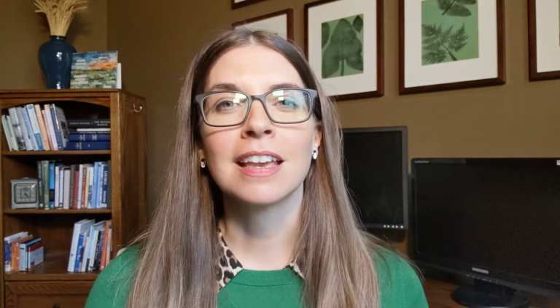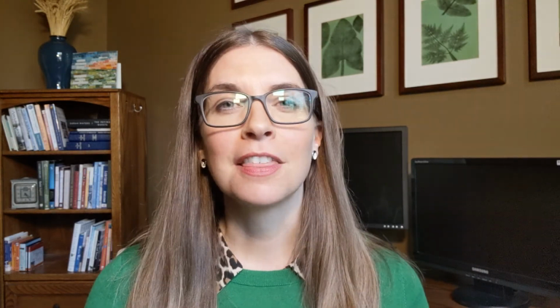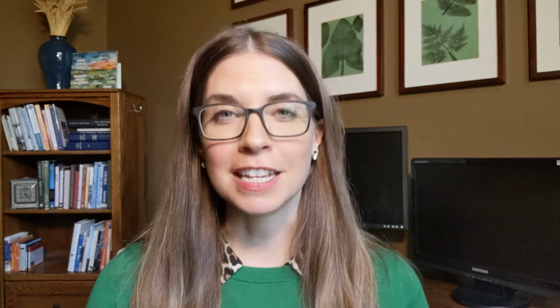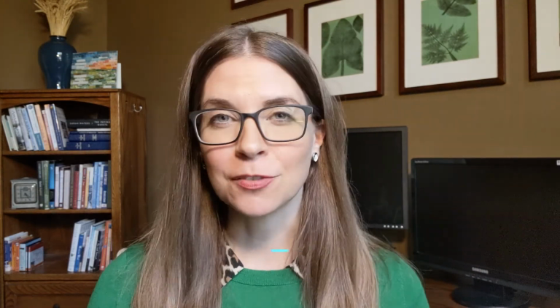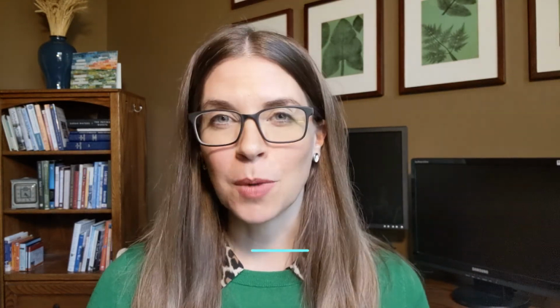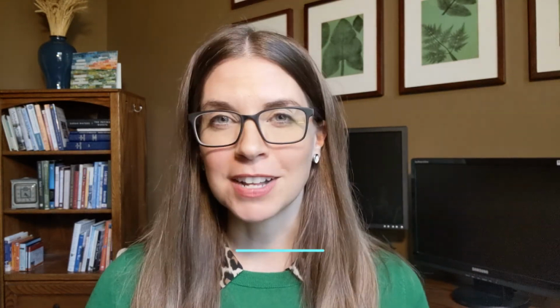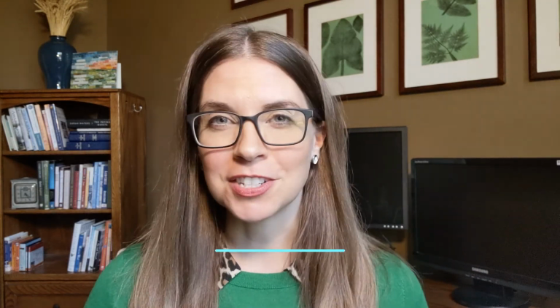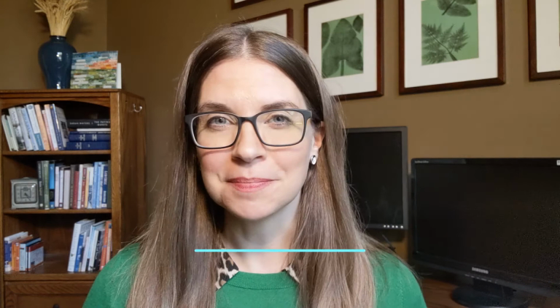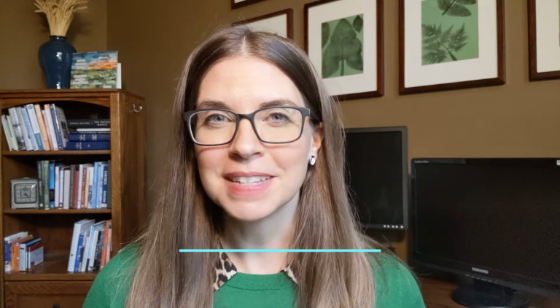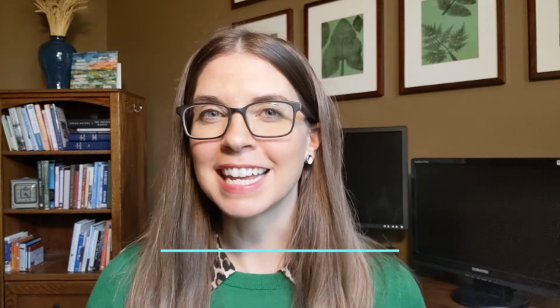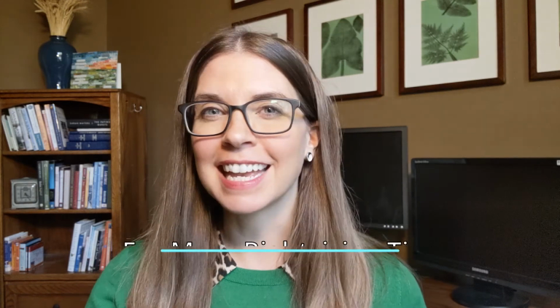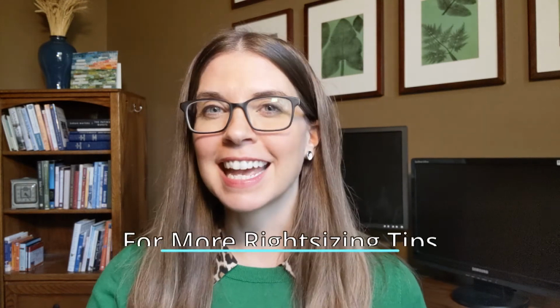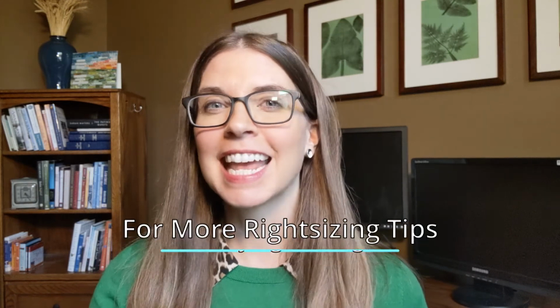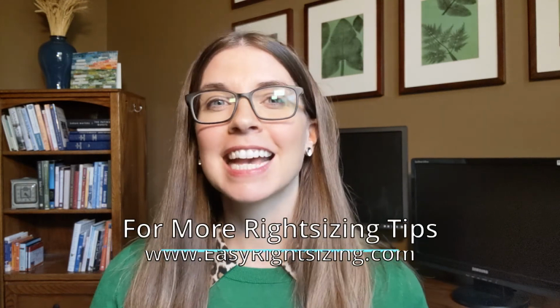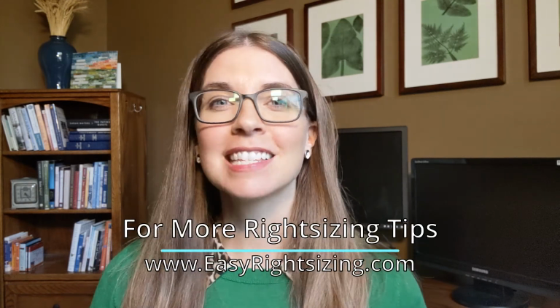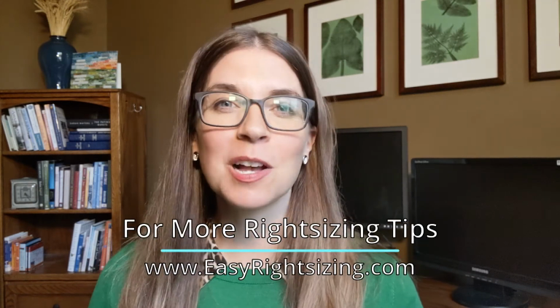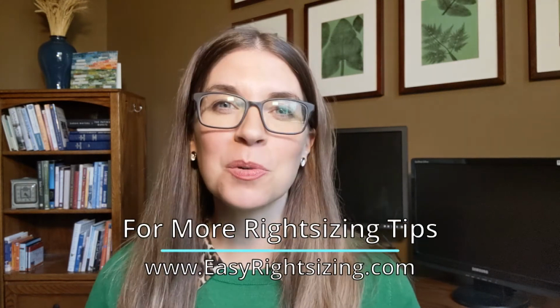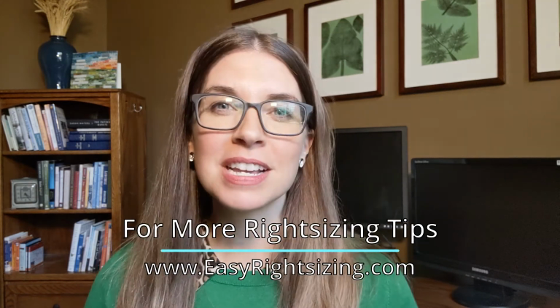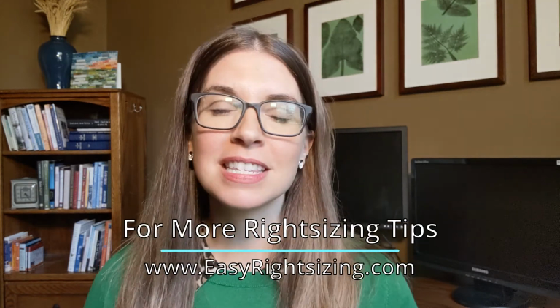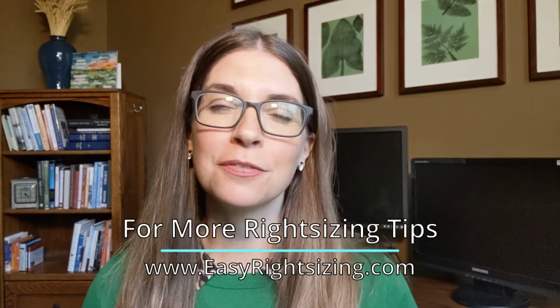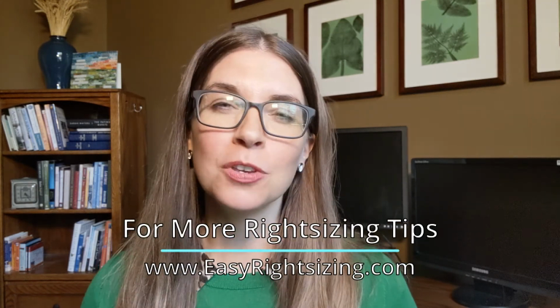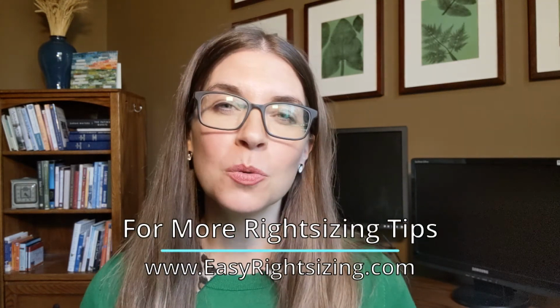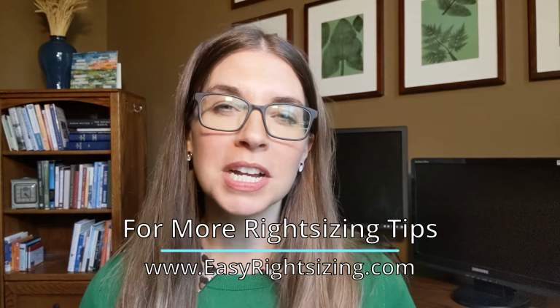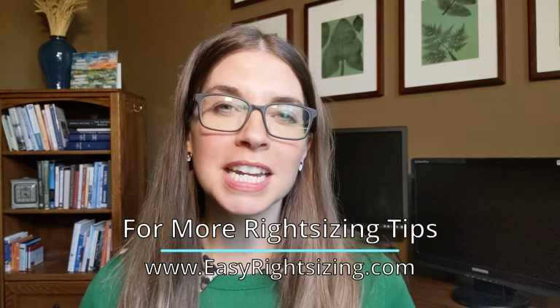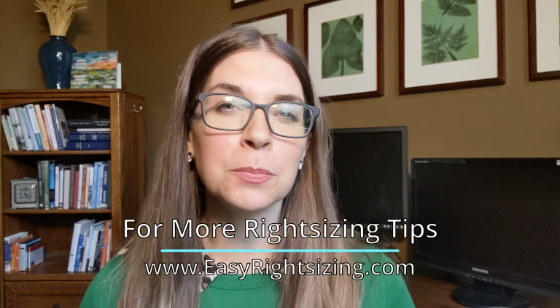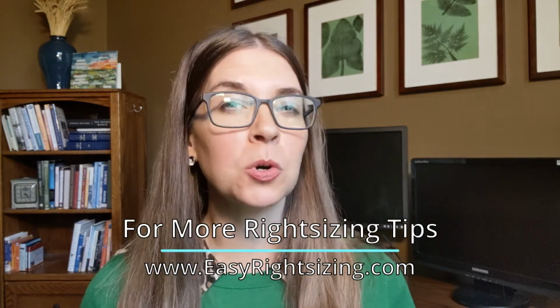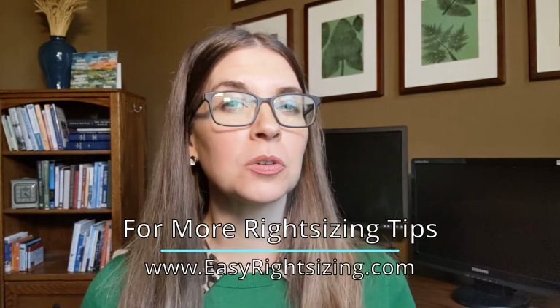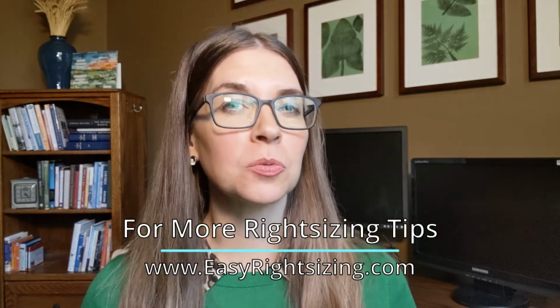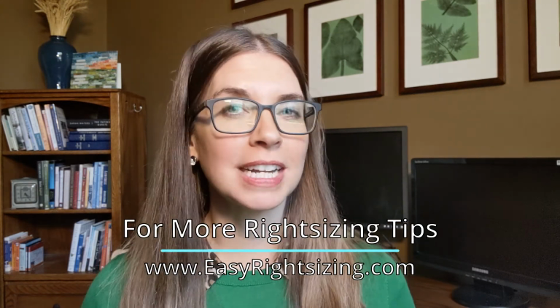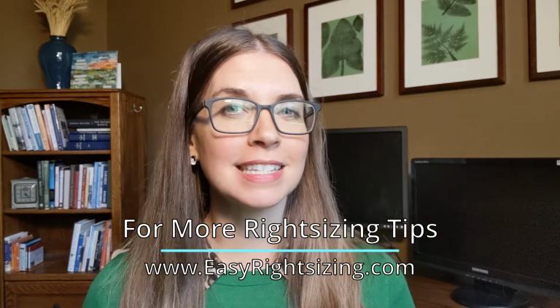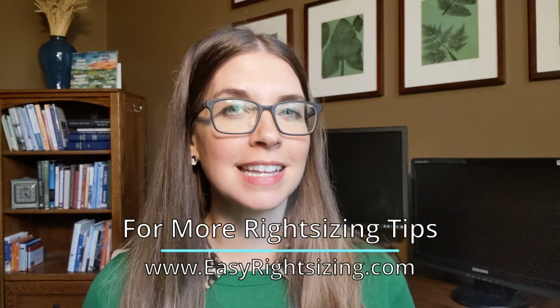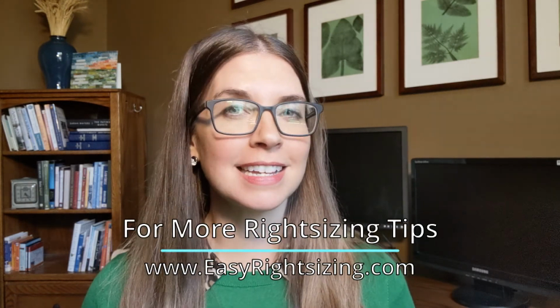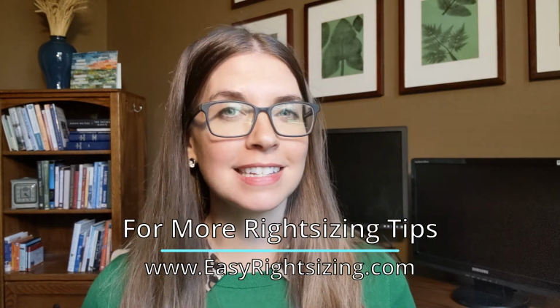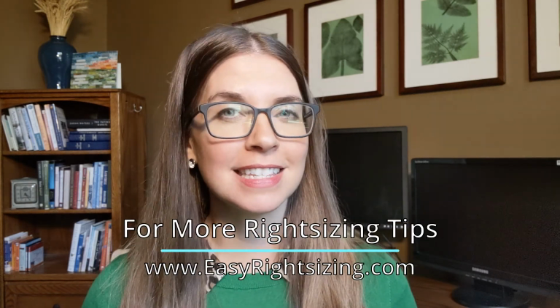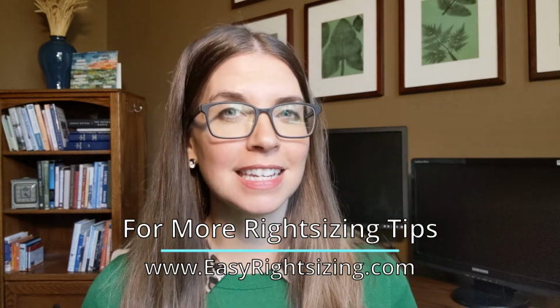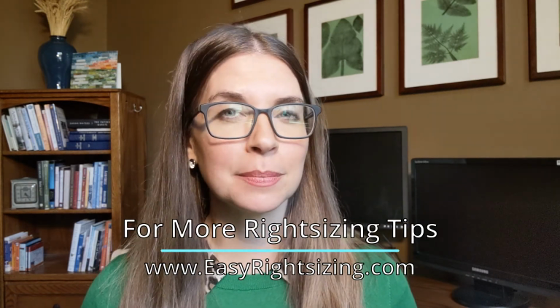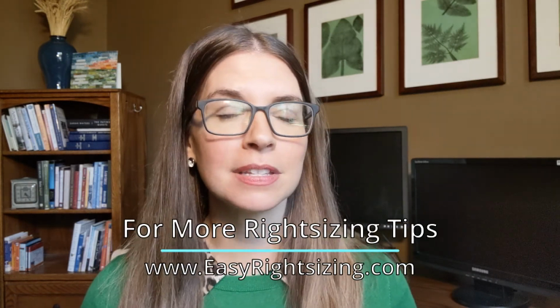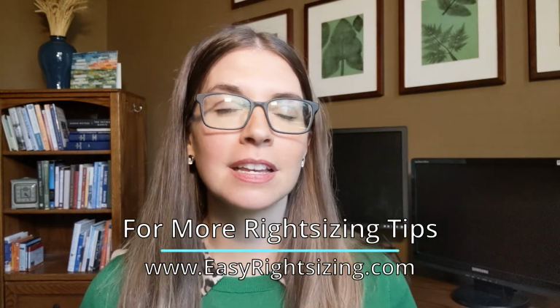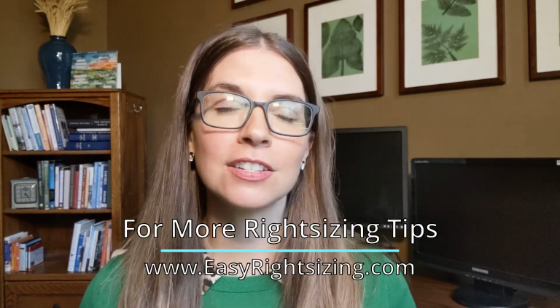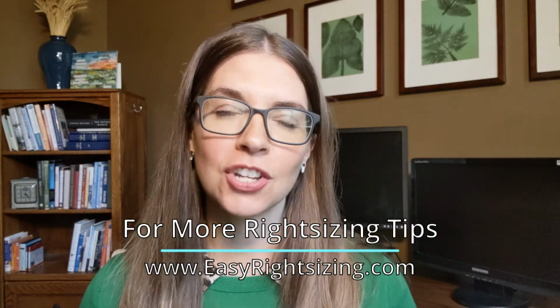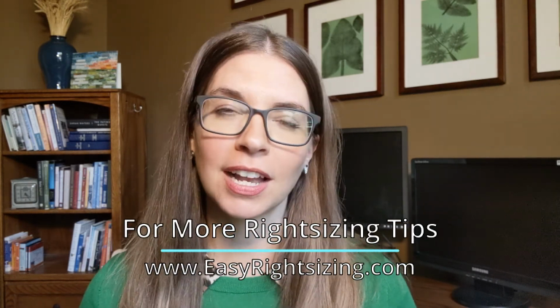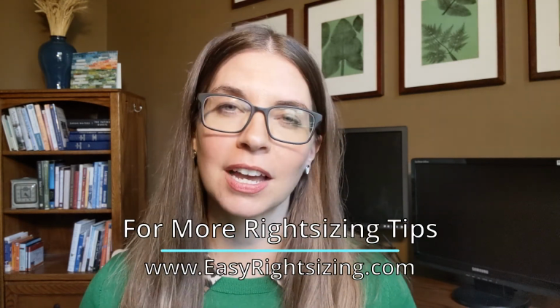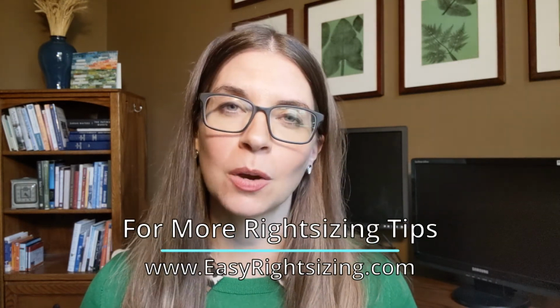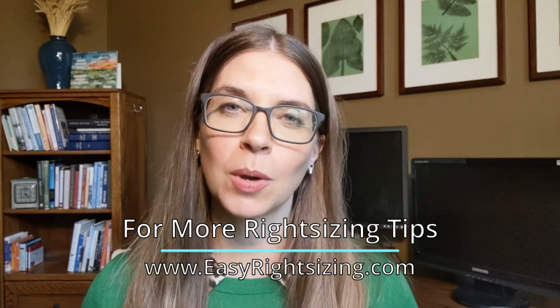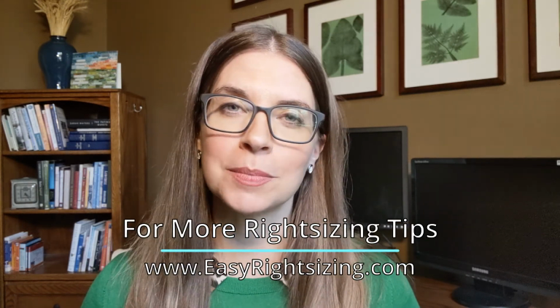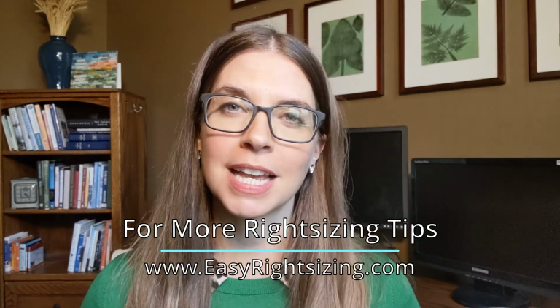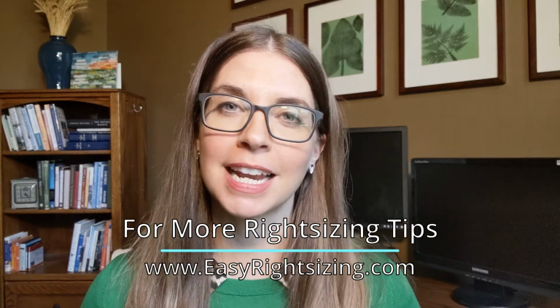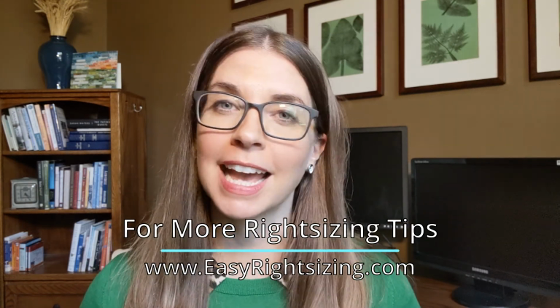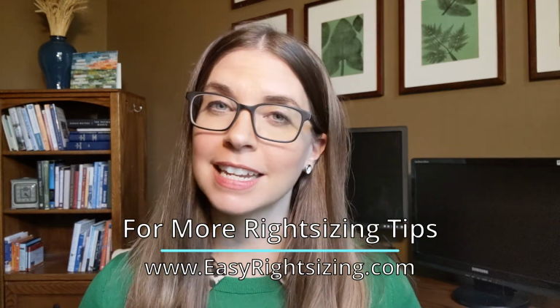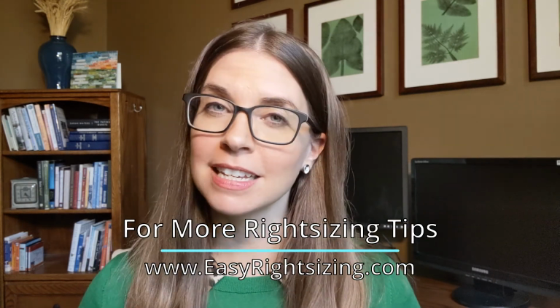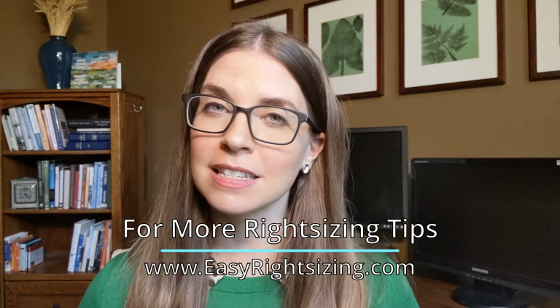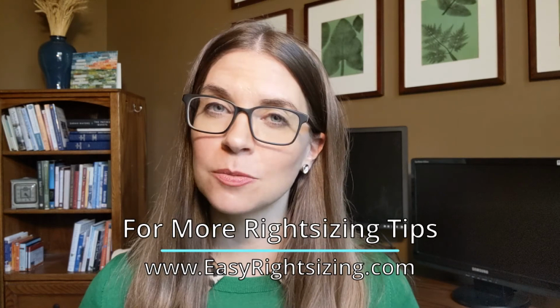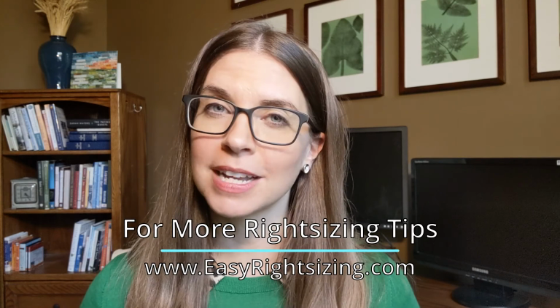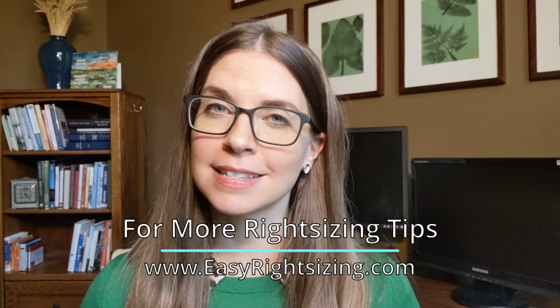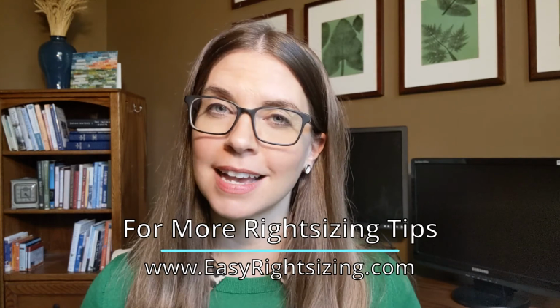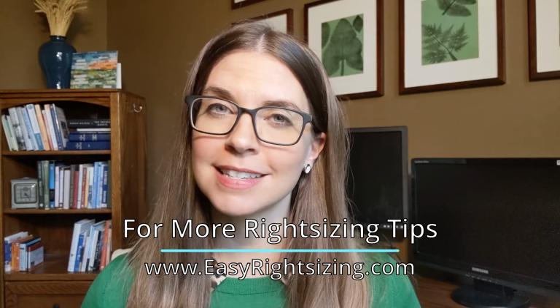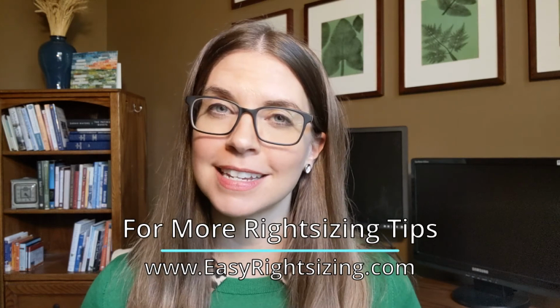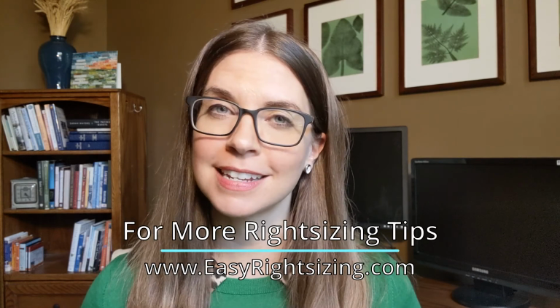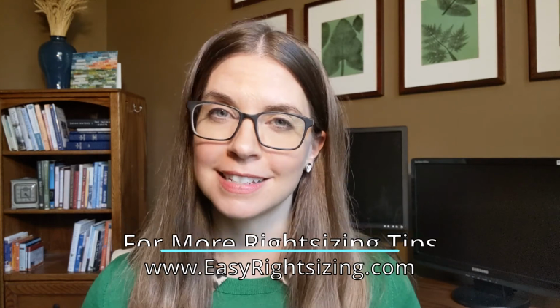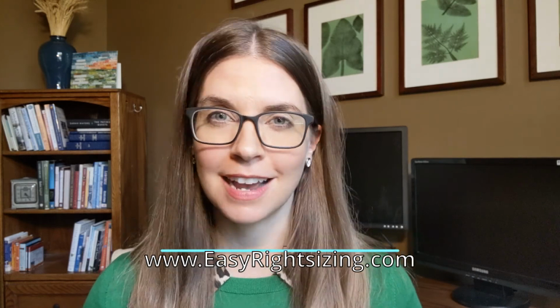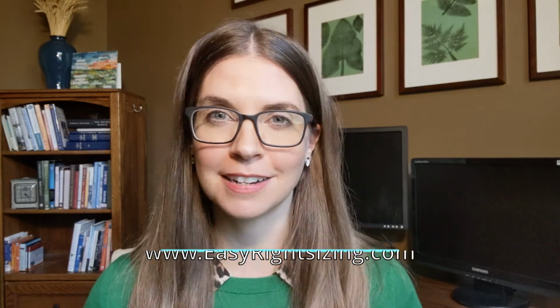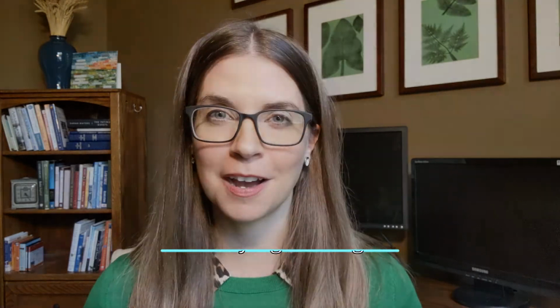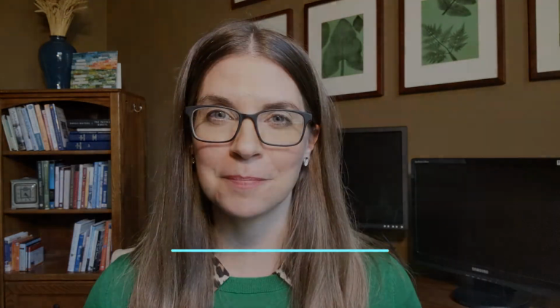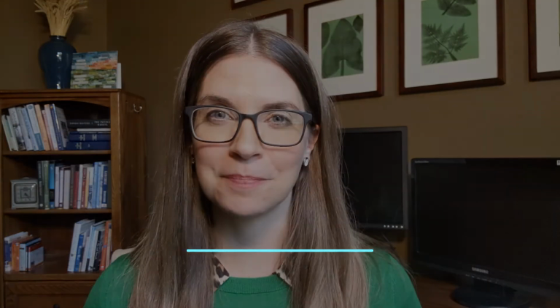Thanks for watching. And as always, if you want any more right sizing tips, check out our website at easyrightsizing.com.